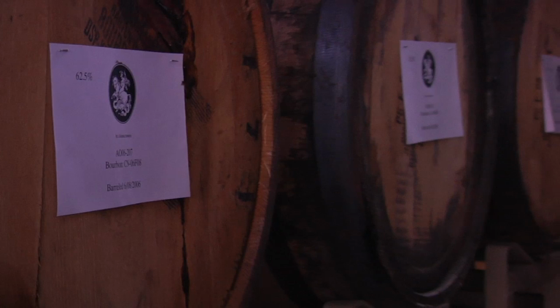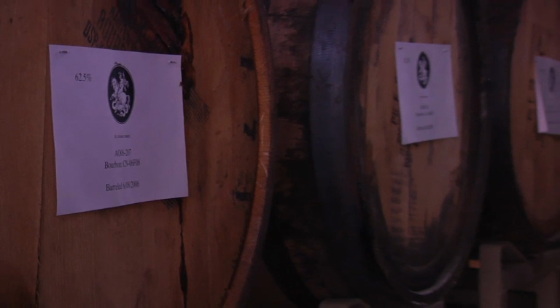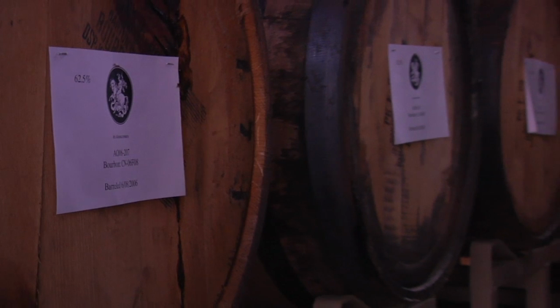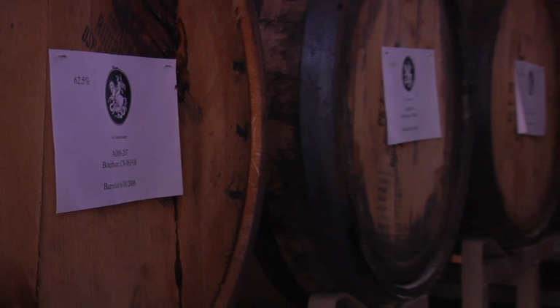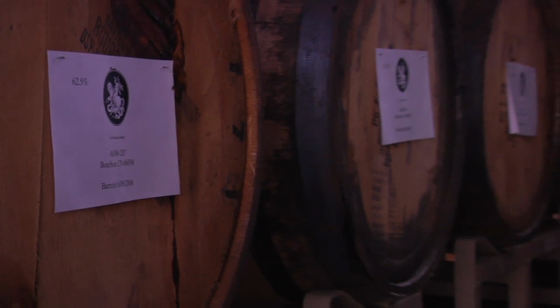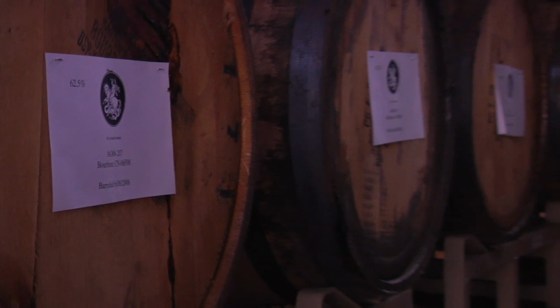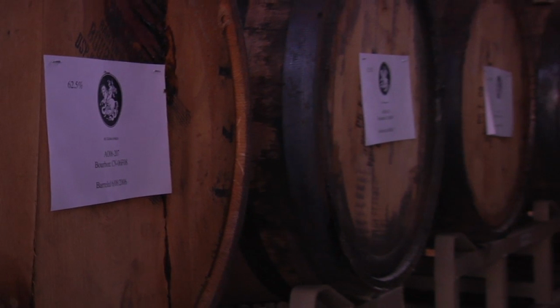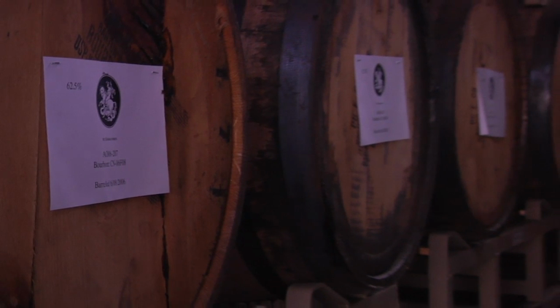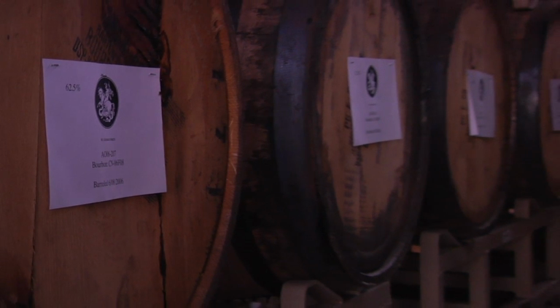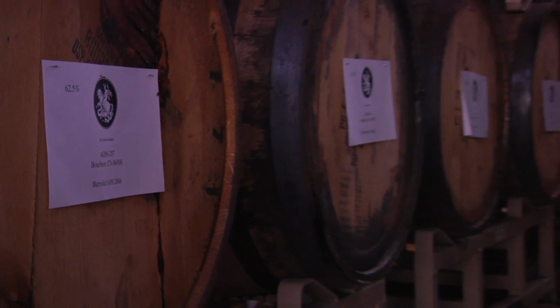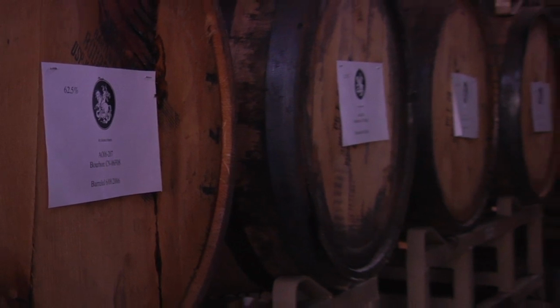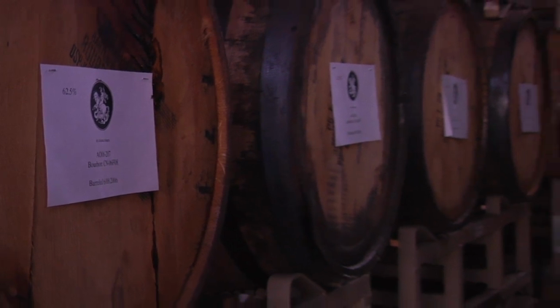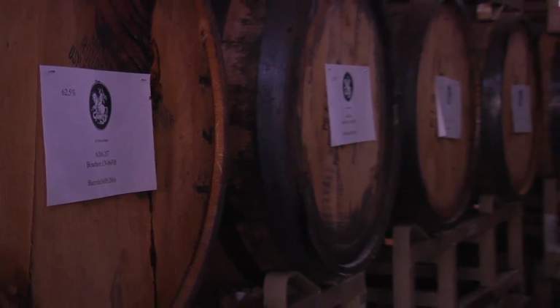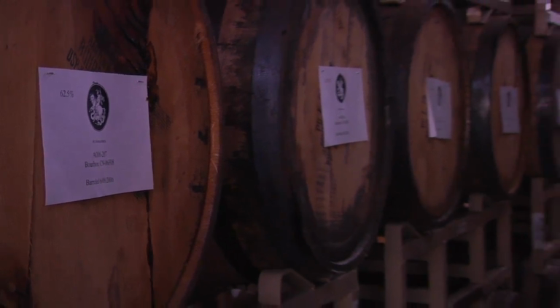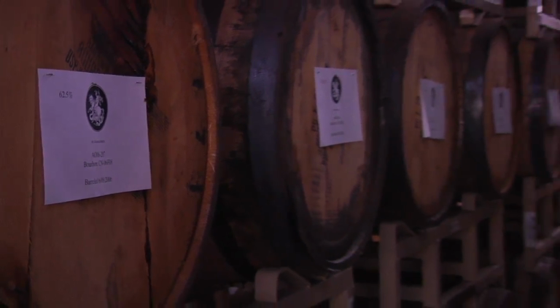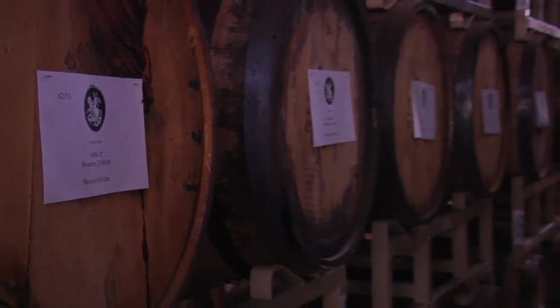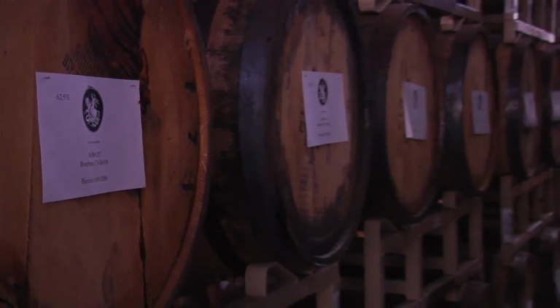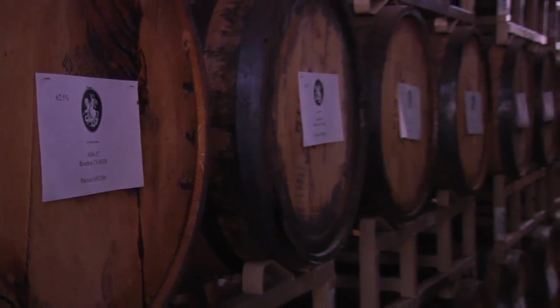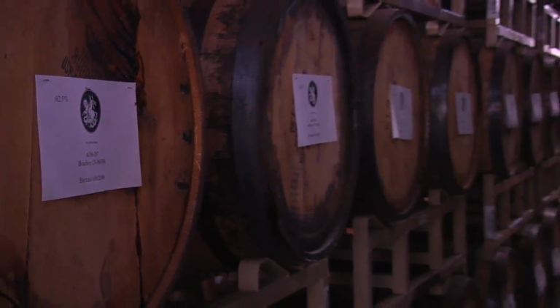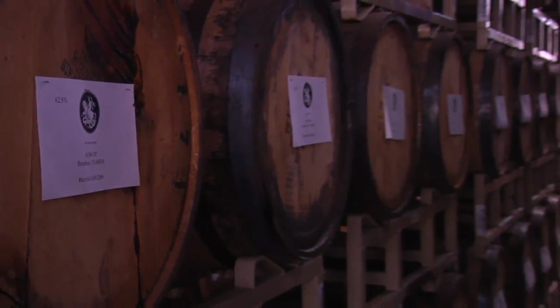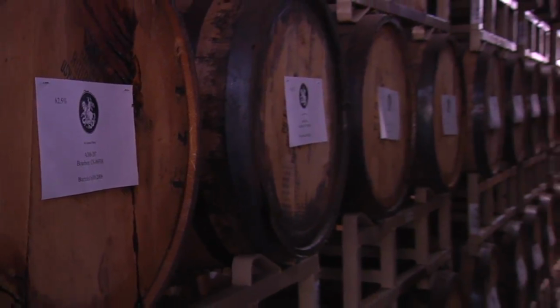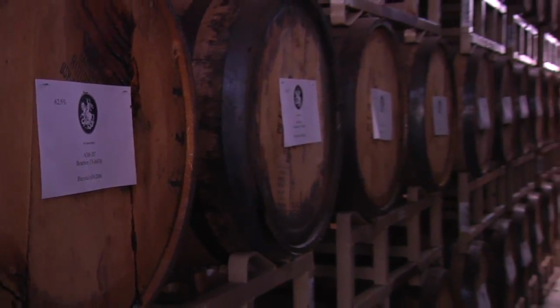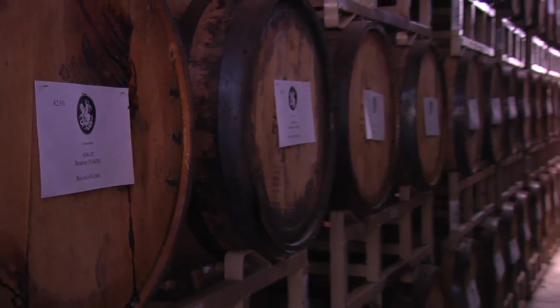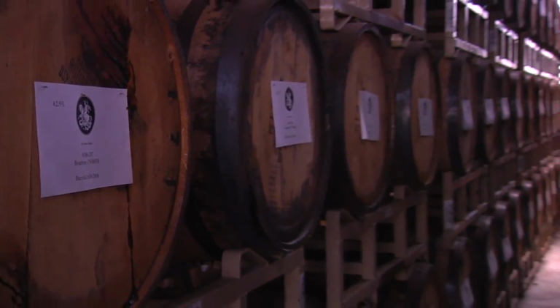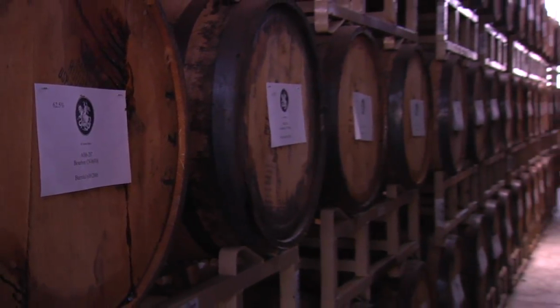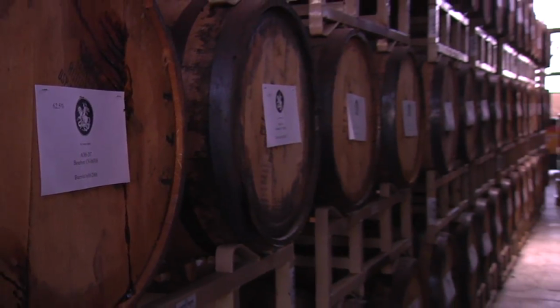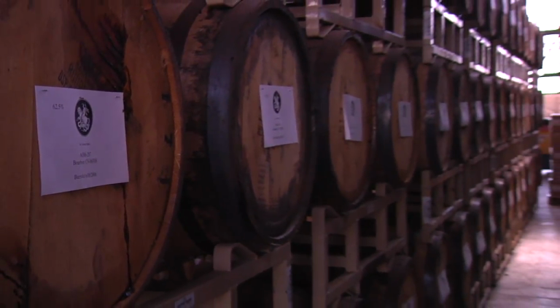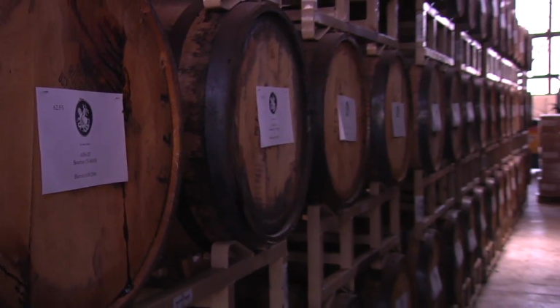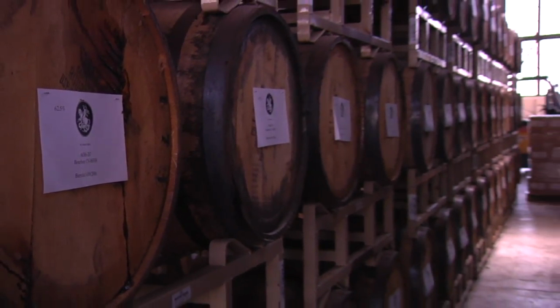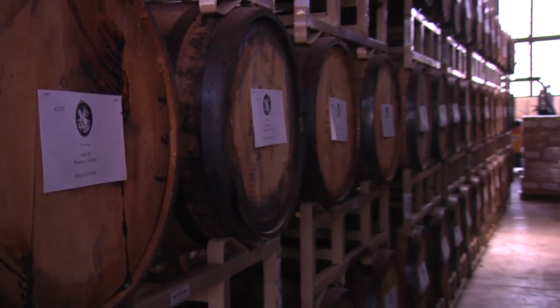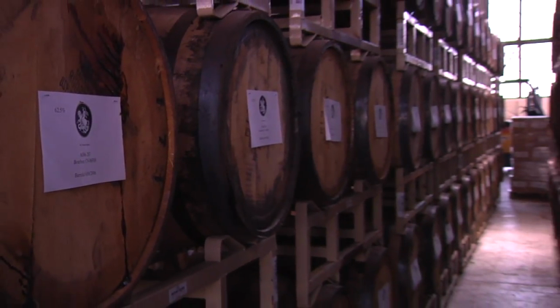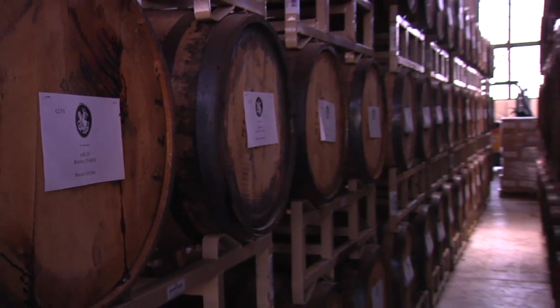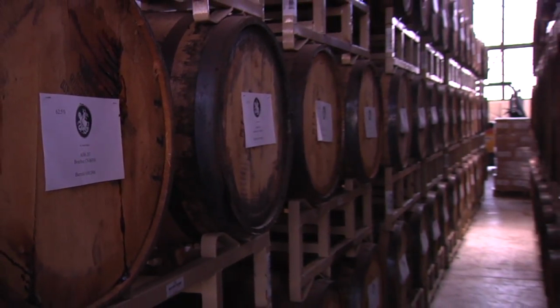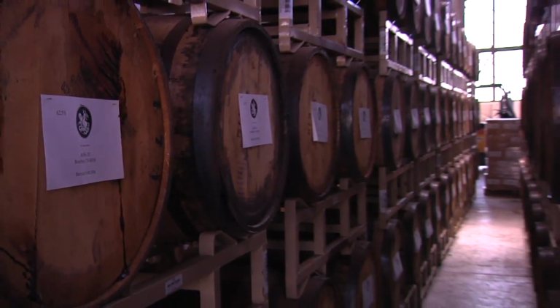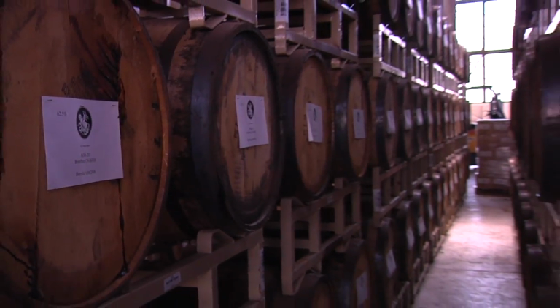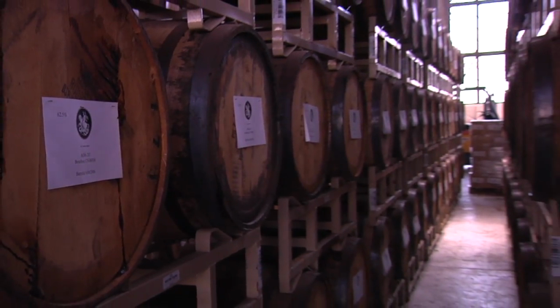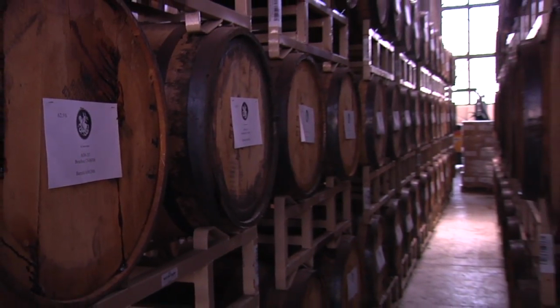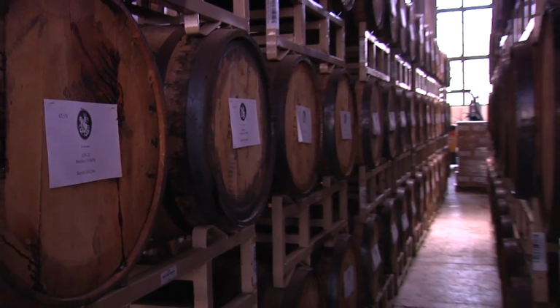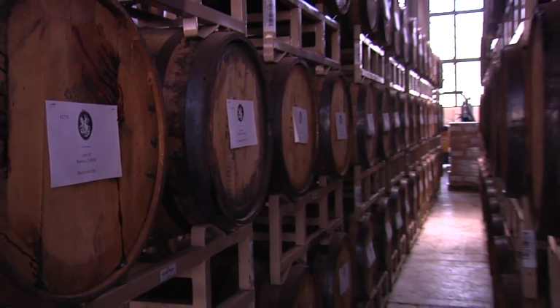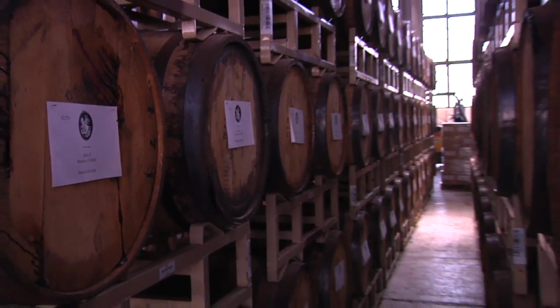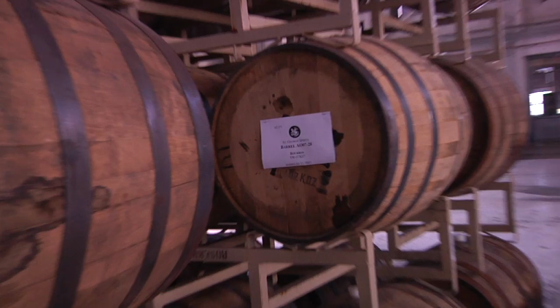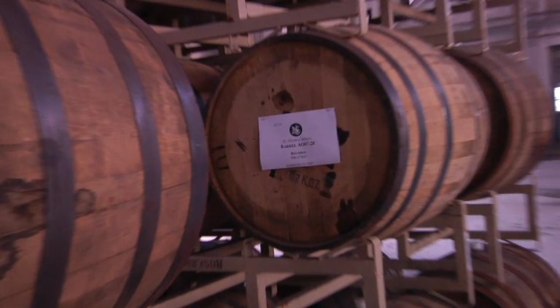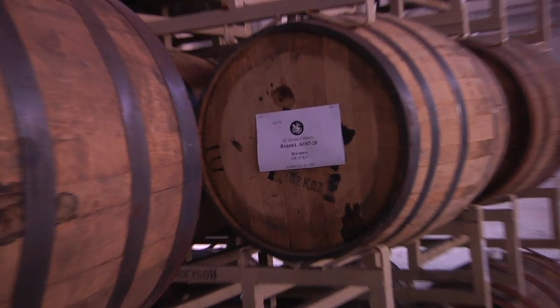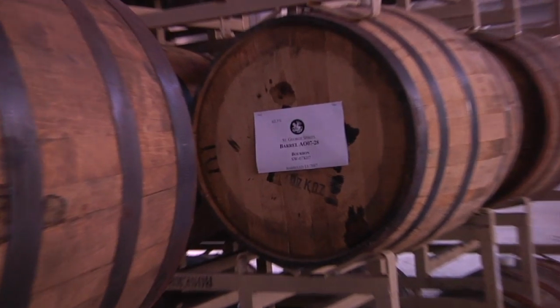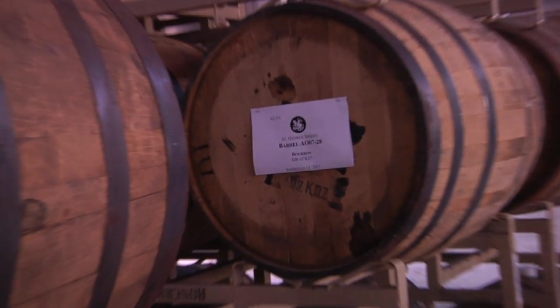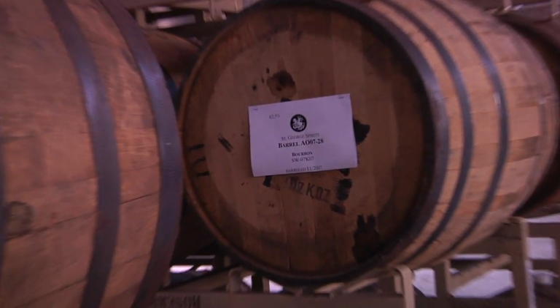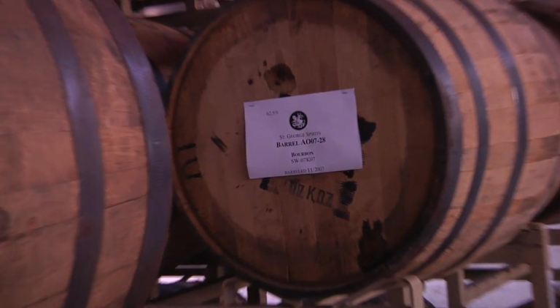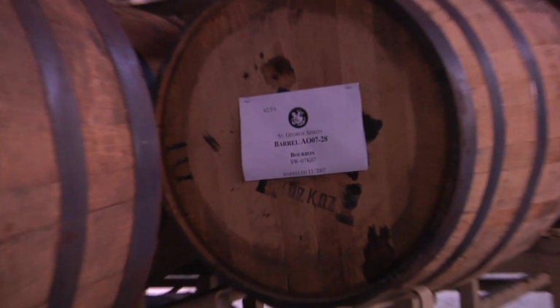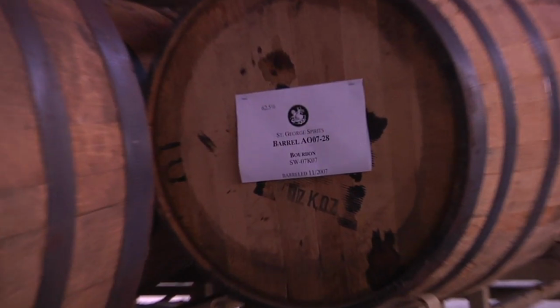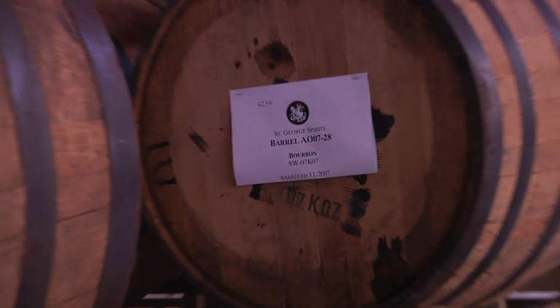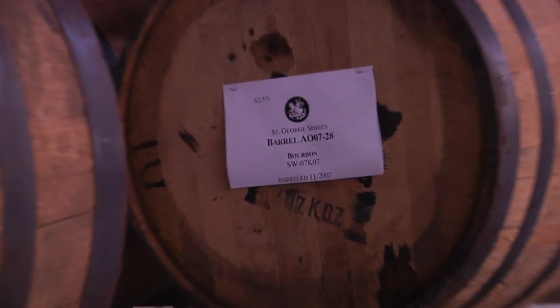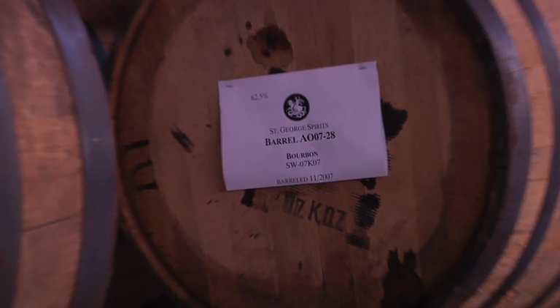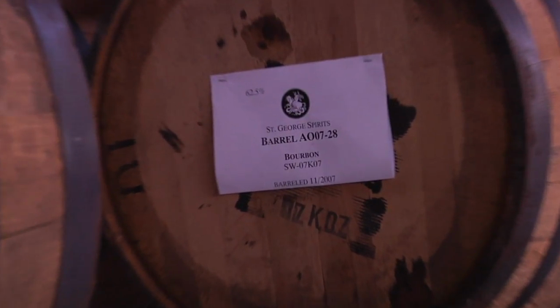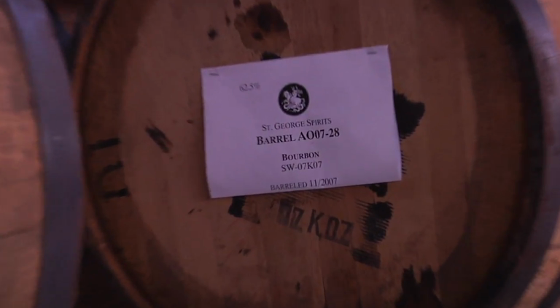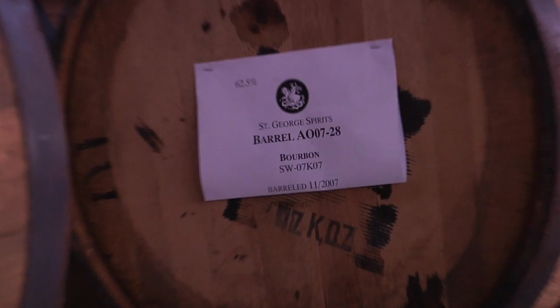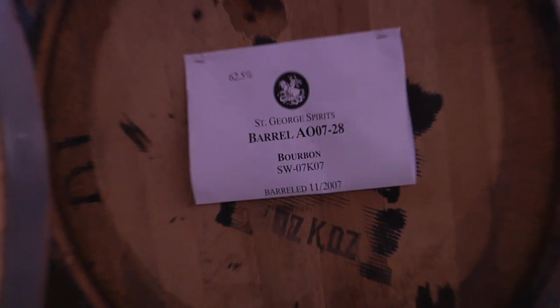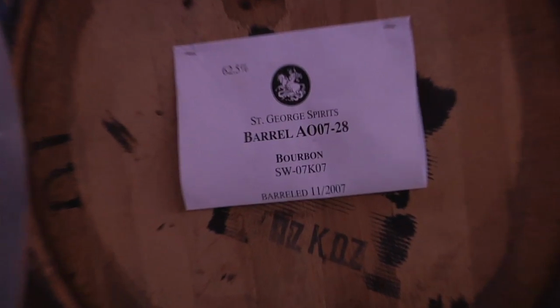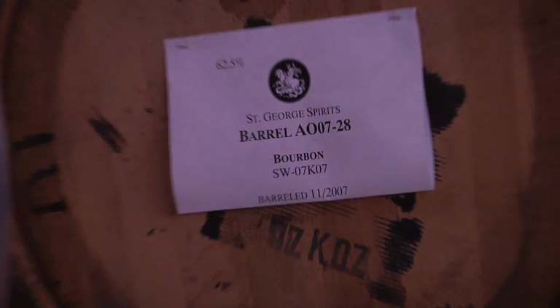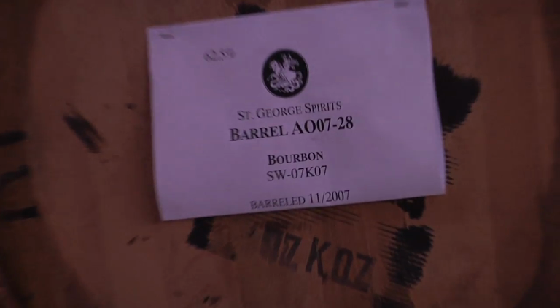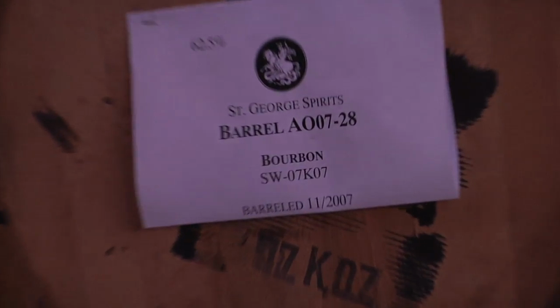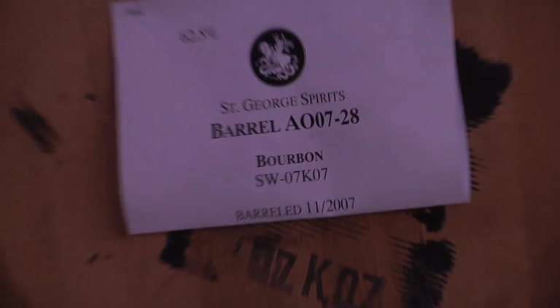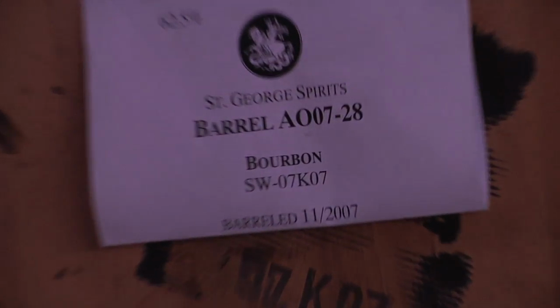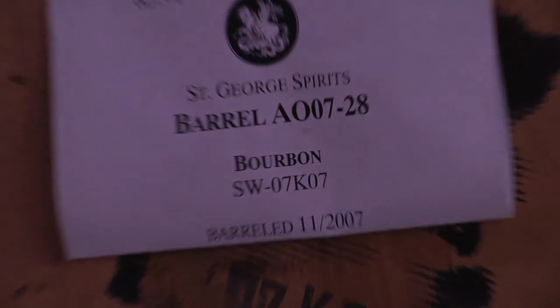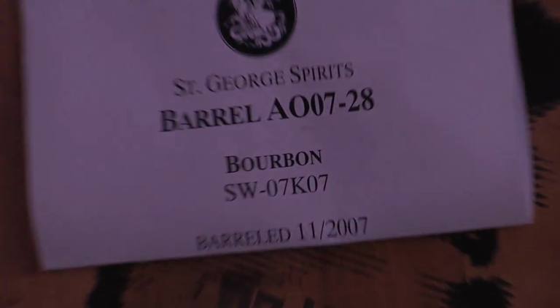We tasted all of them over a two-and-a-half-month period, and then Dave went back through and profiled every individual barrel.